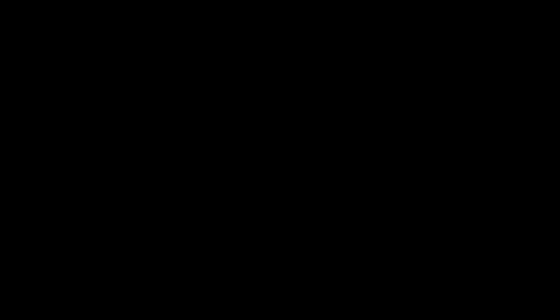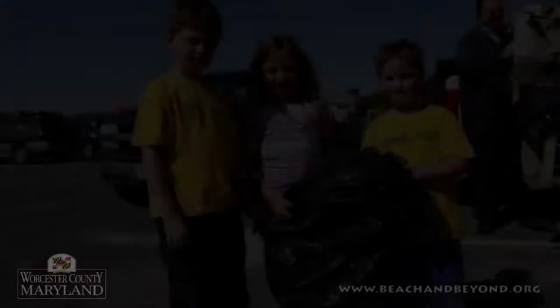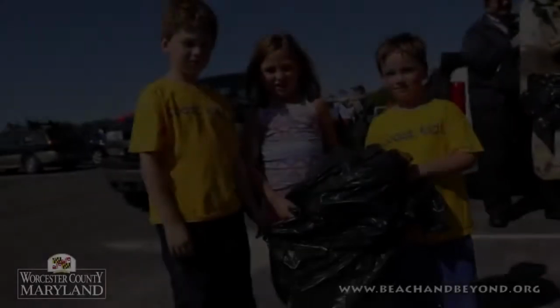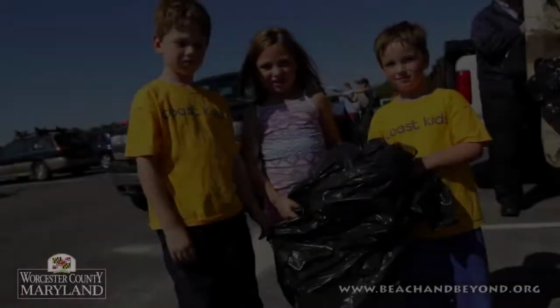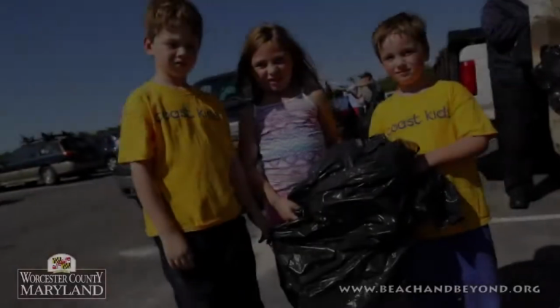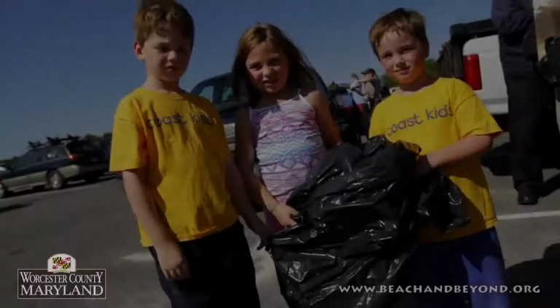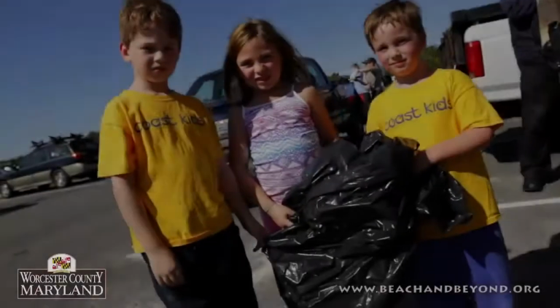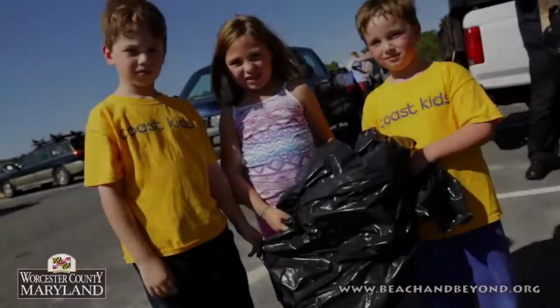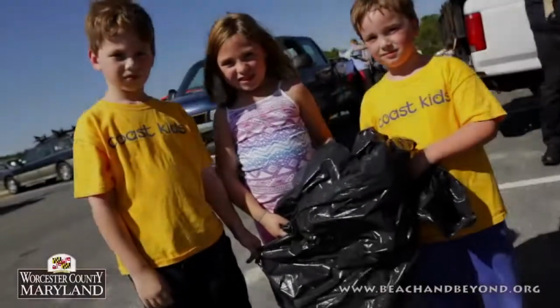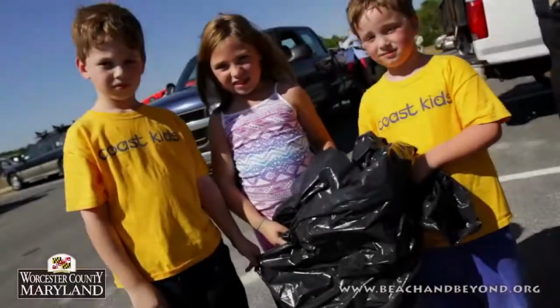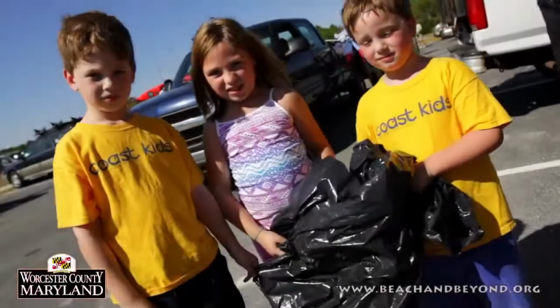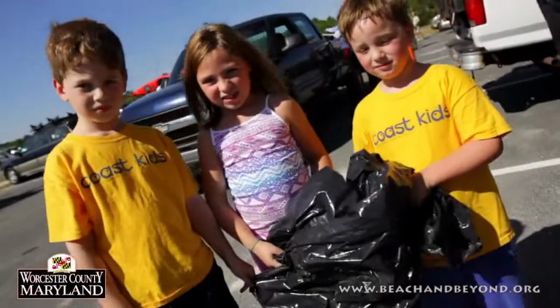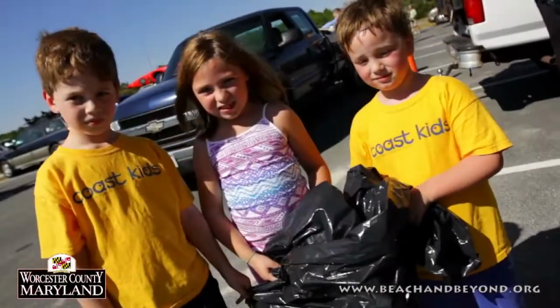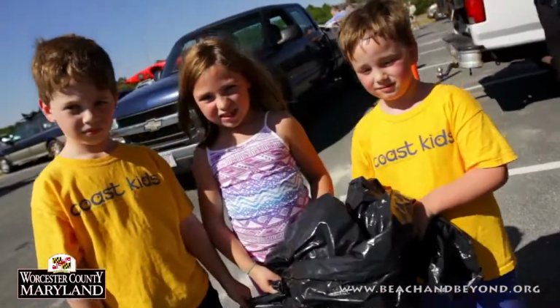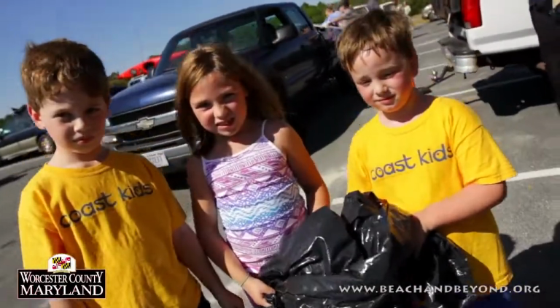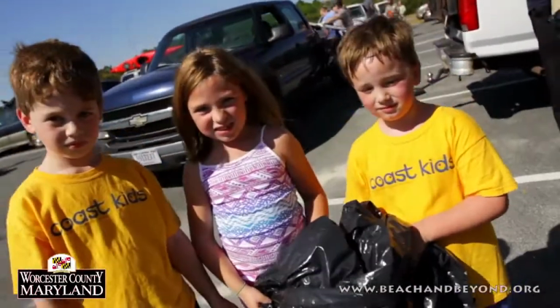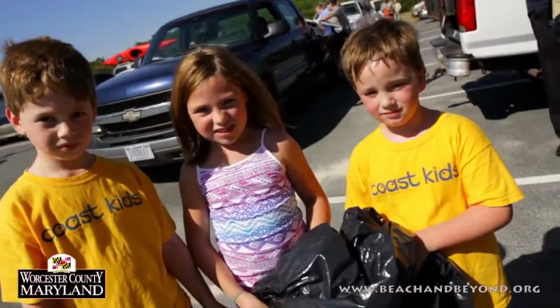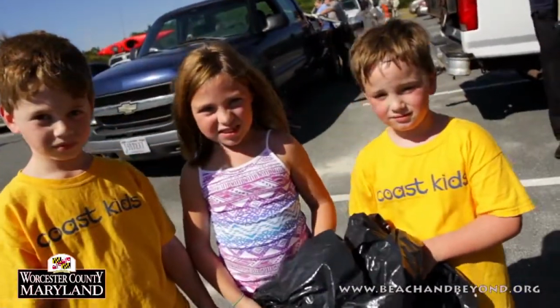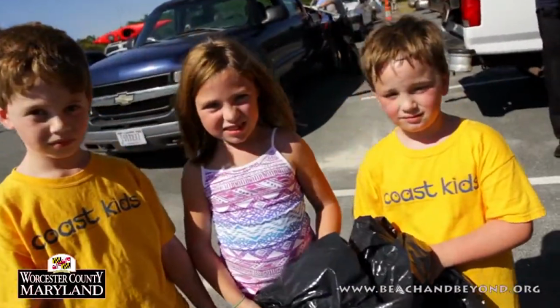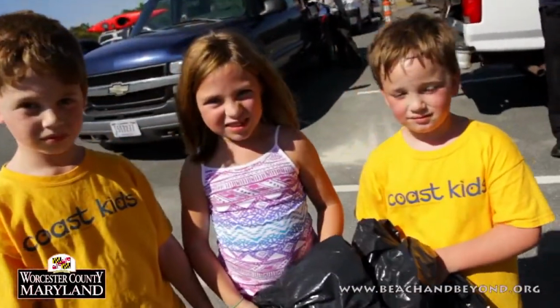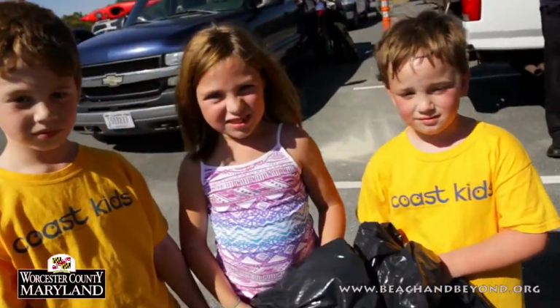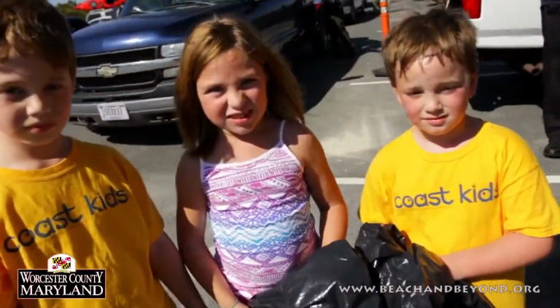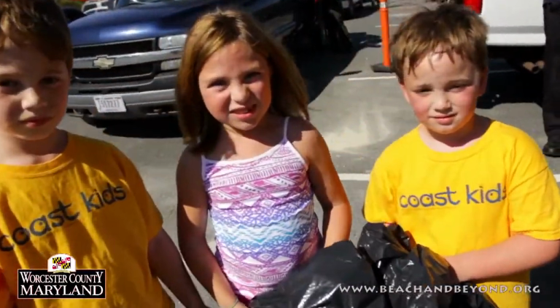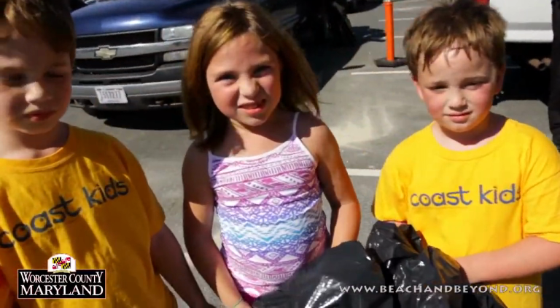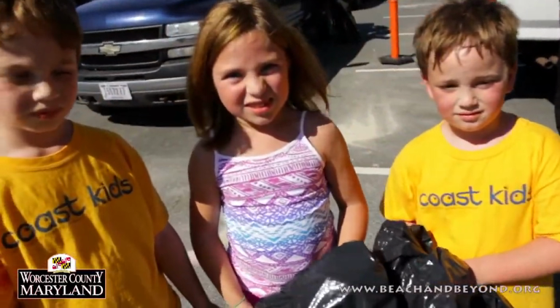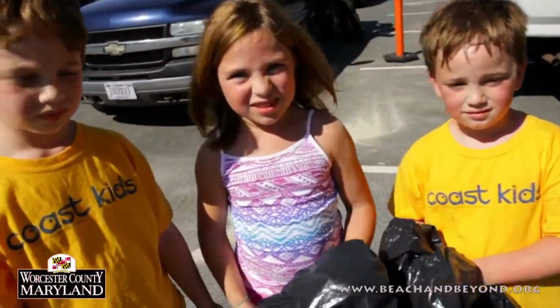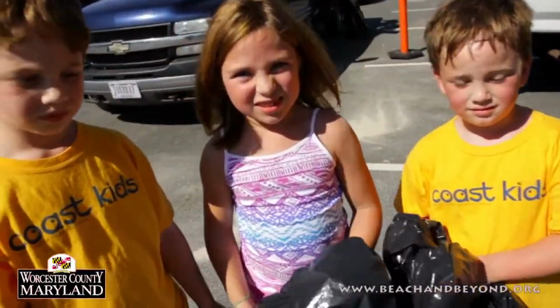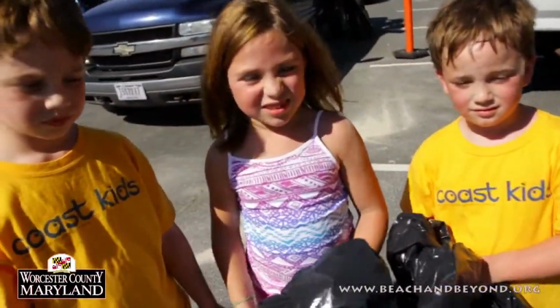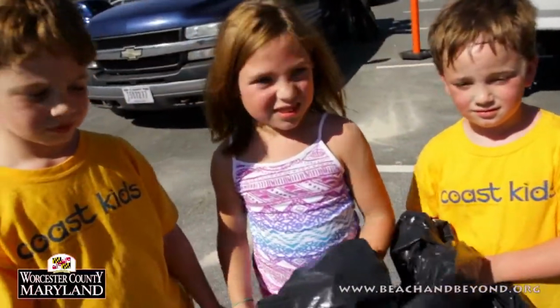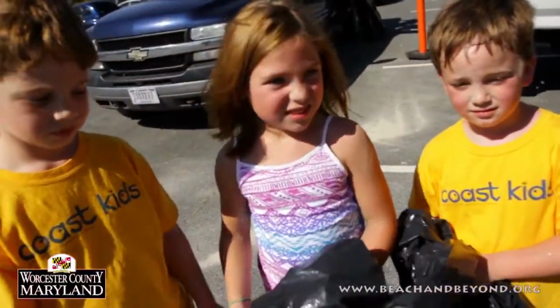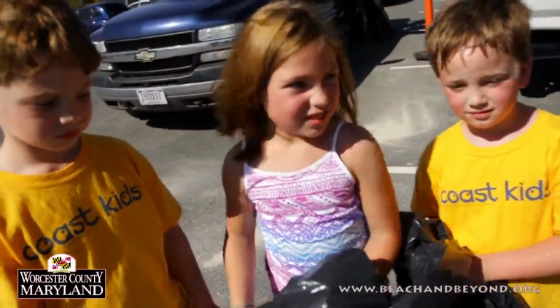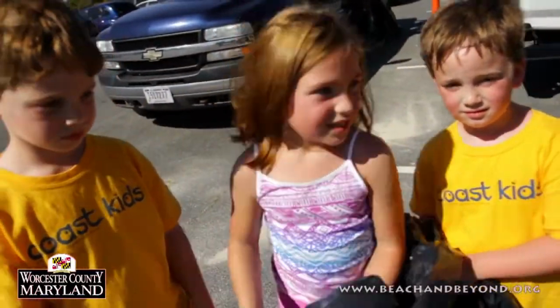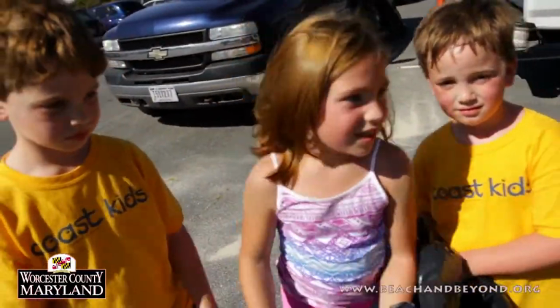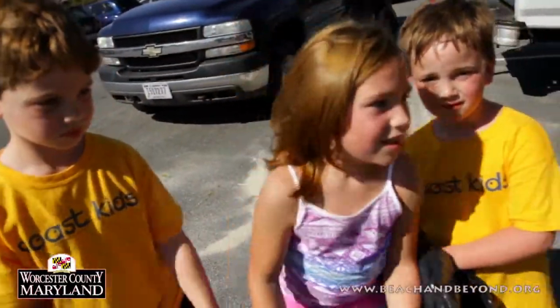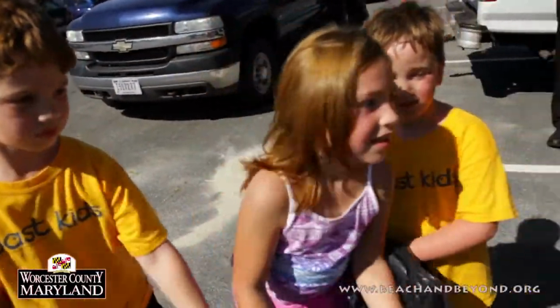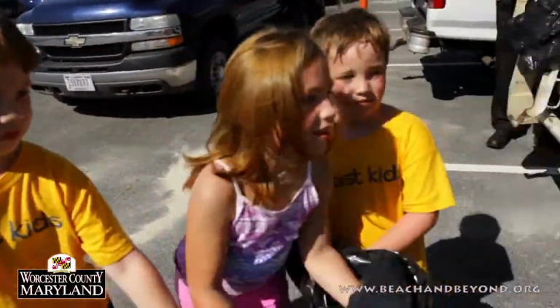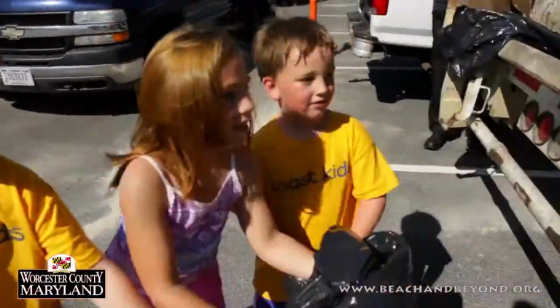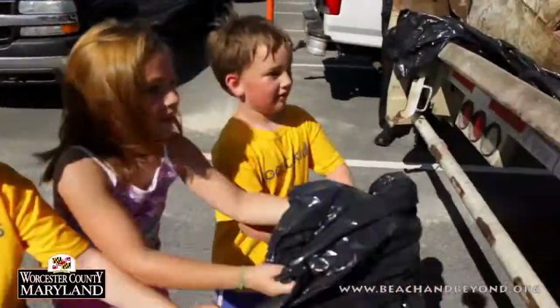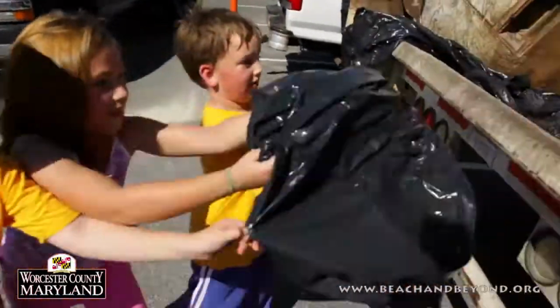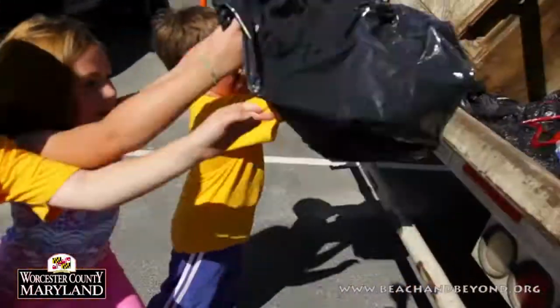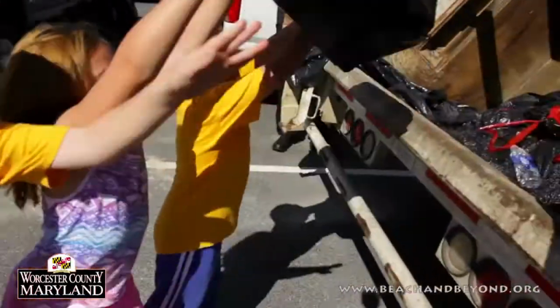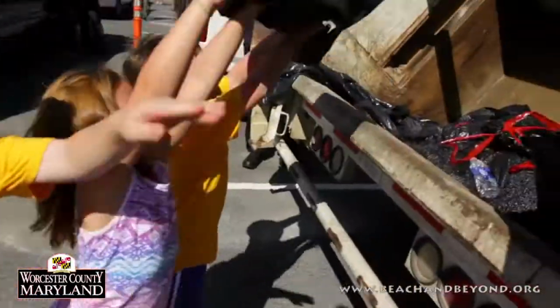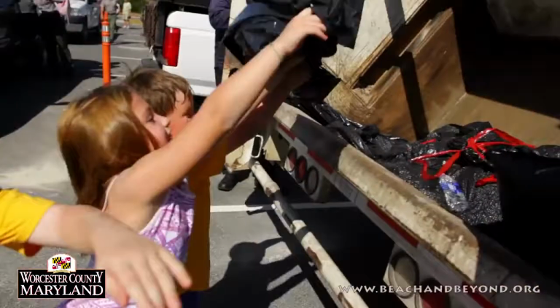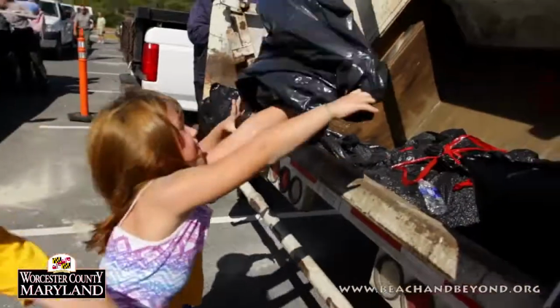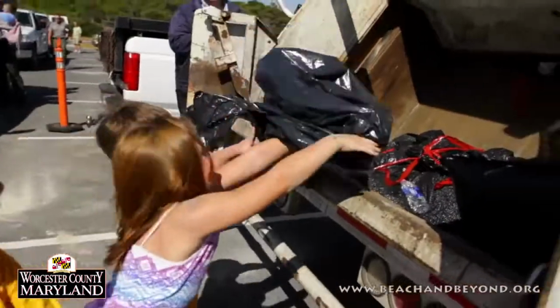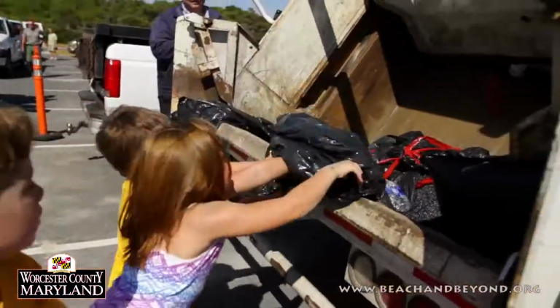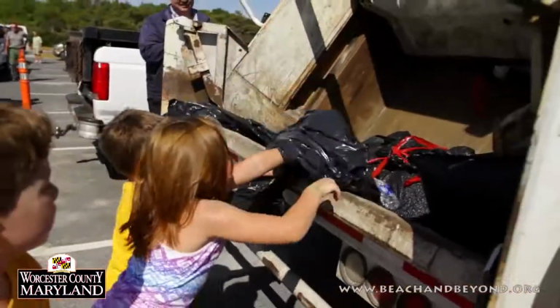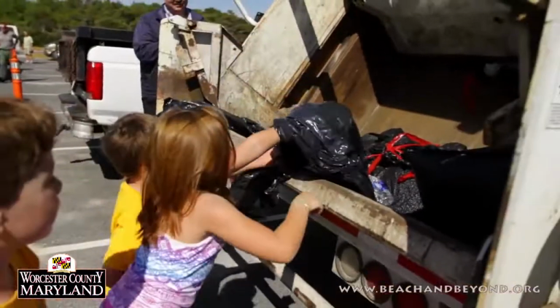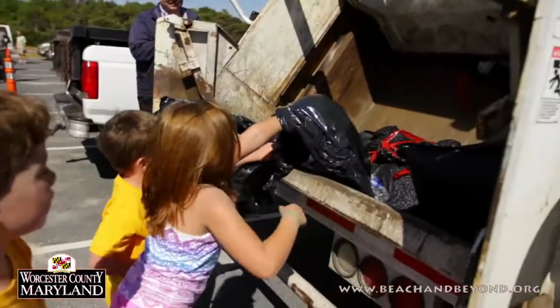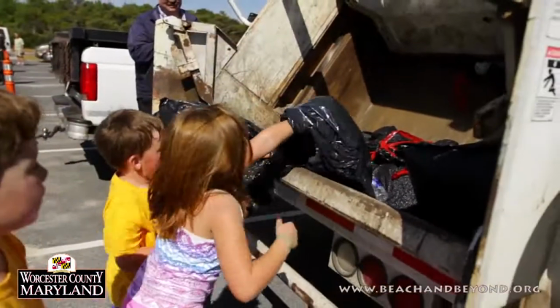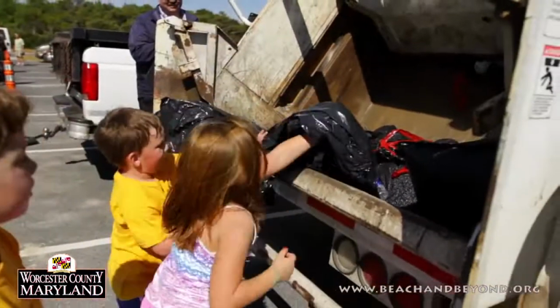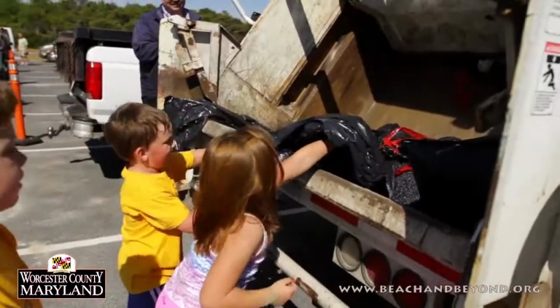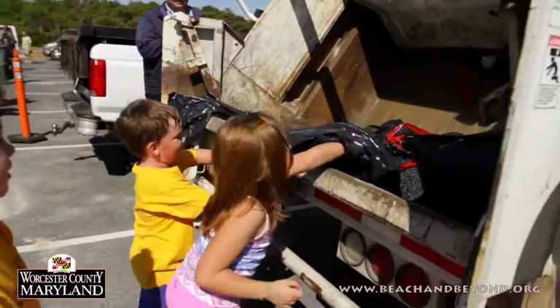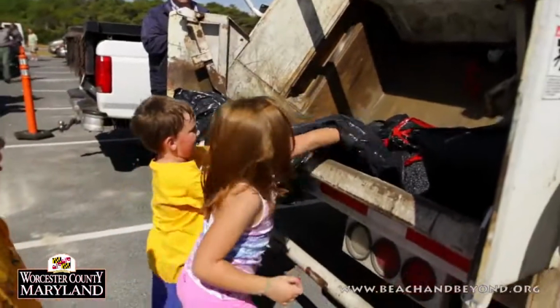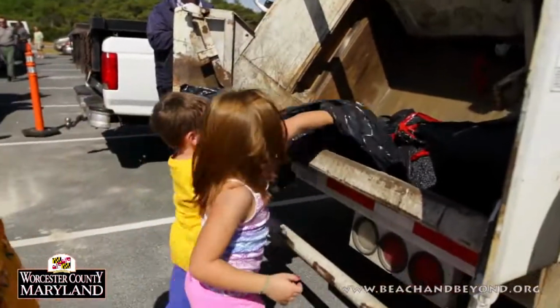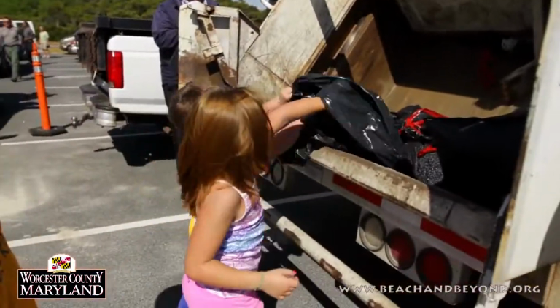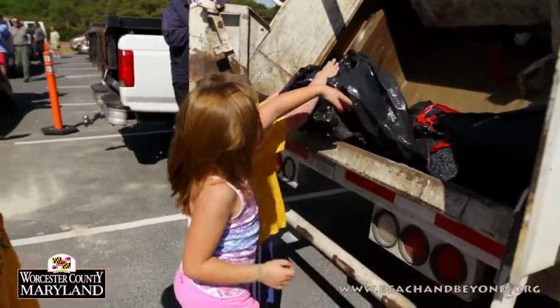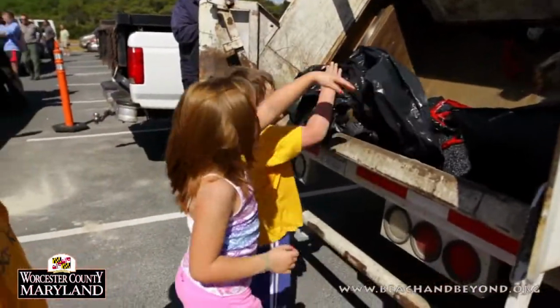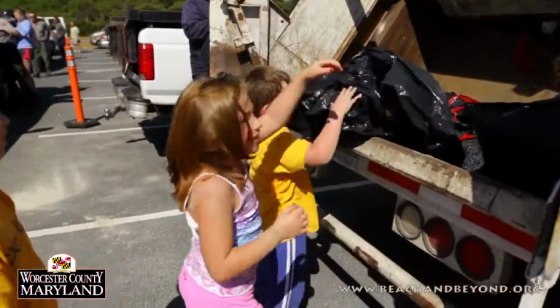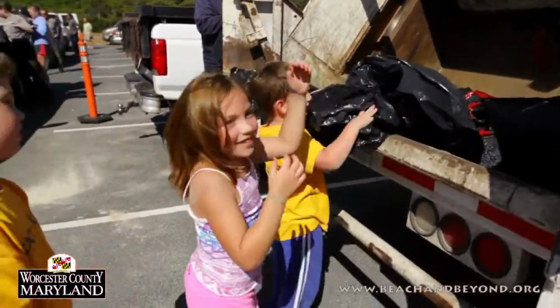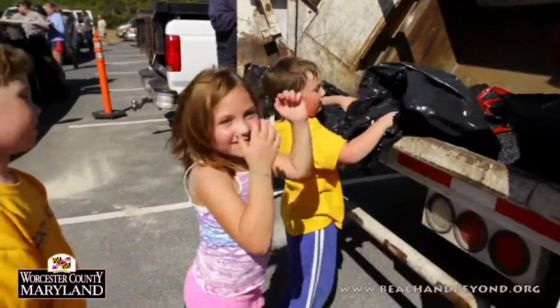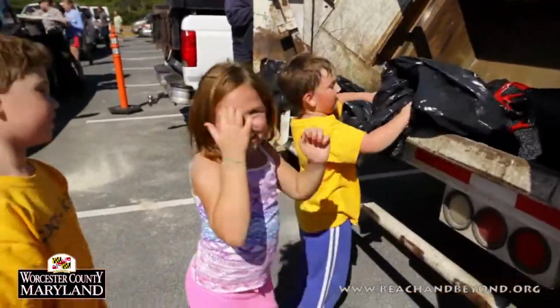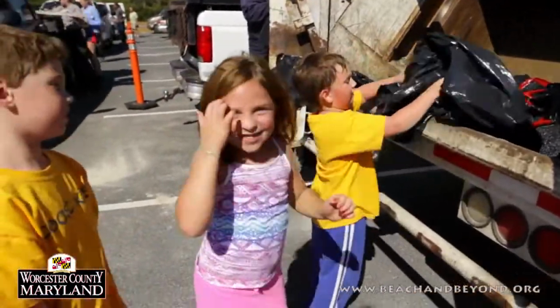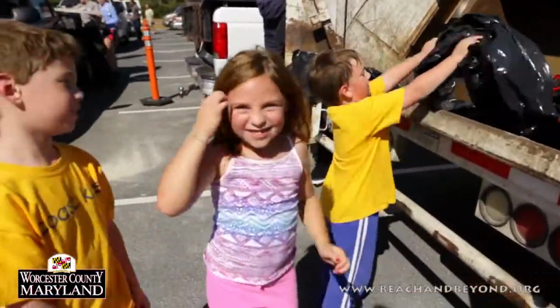Let's do it. Go ahead. Throw it in. Nice job. Yay!